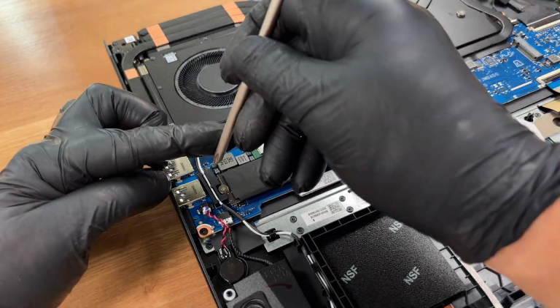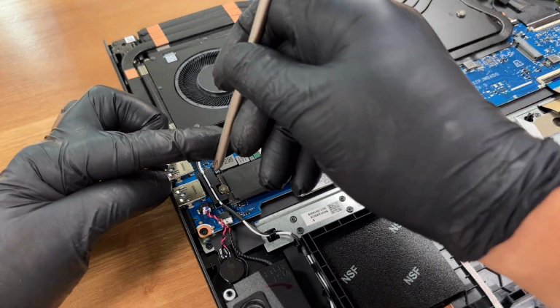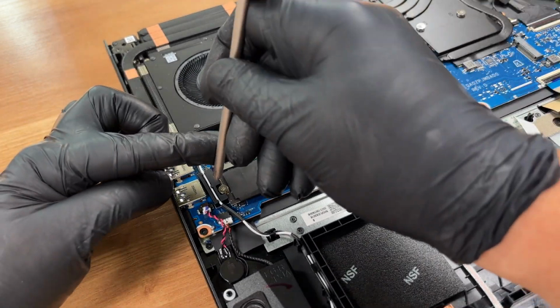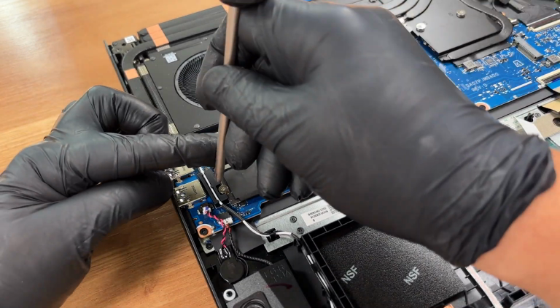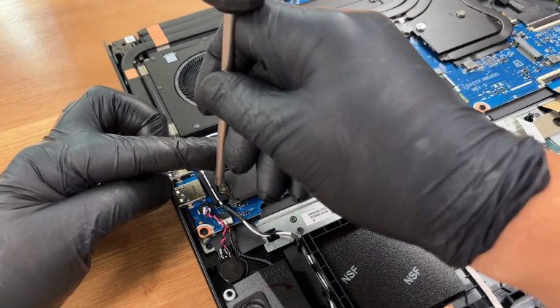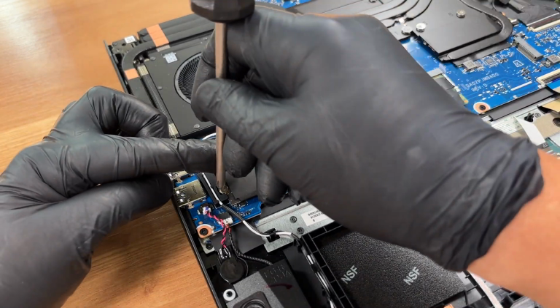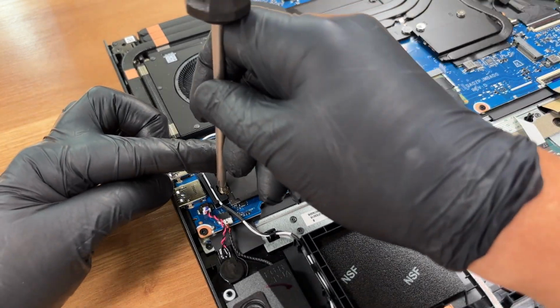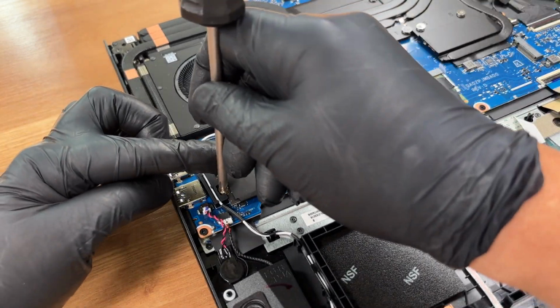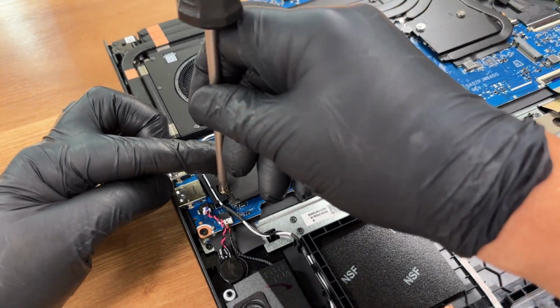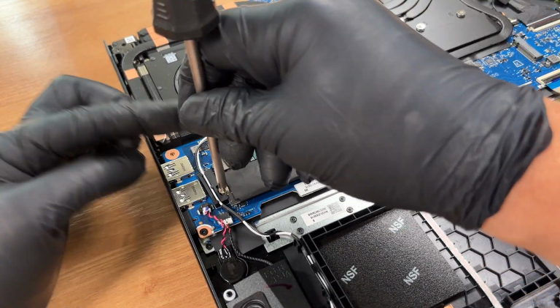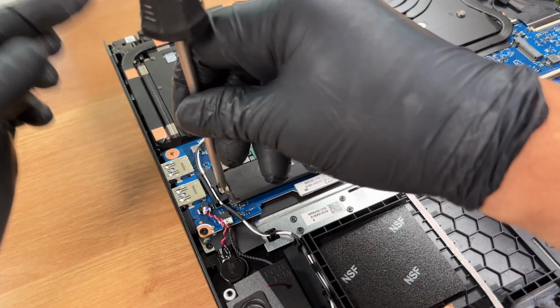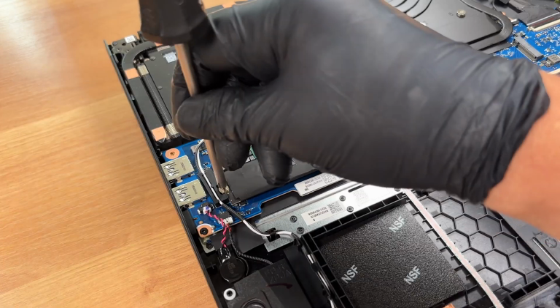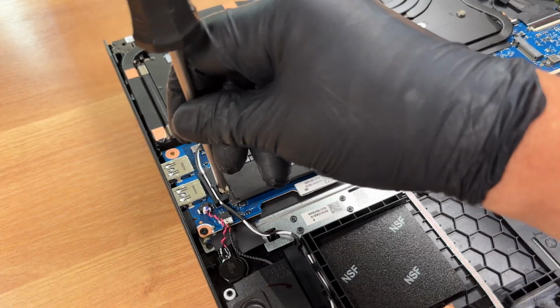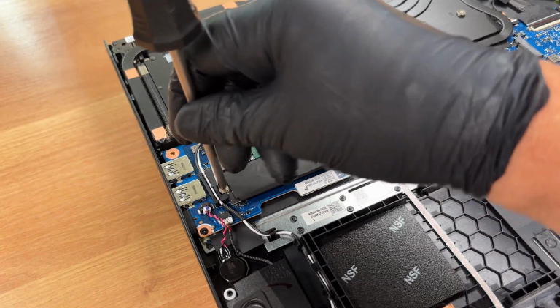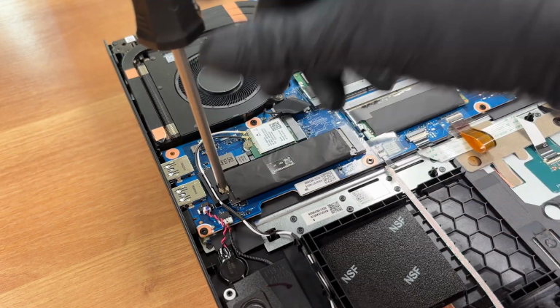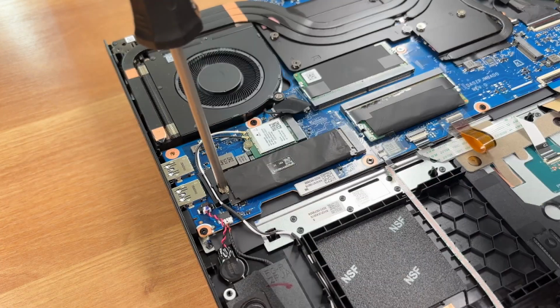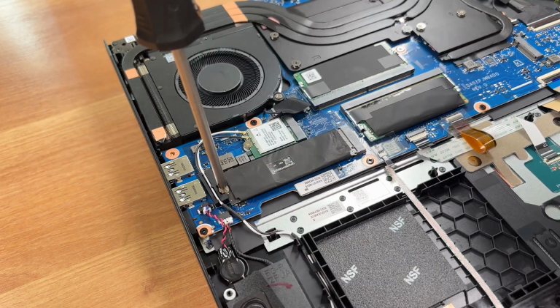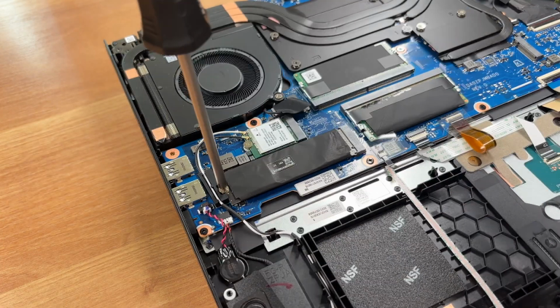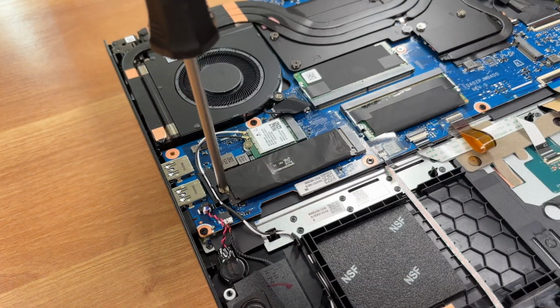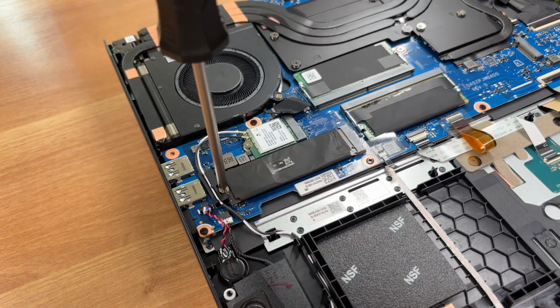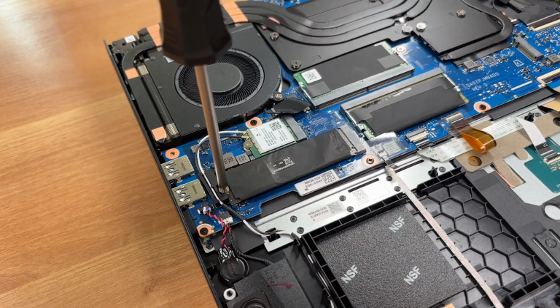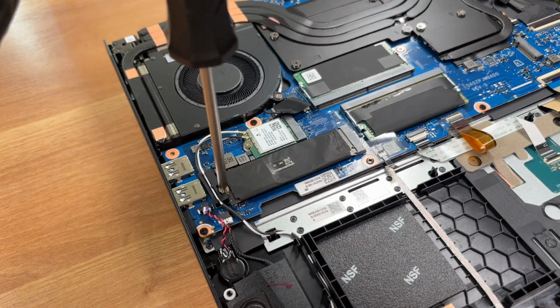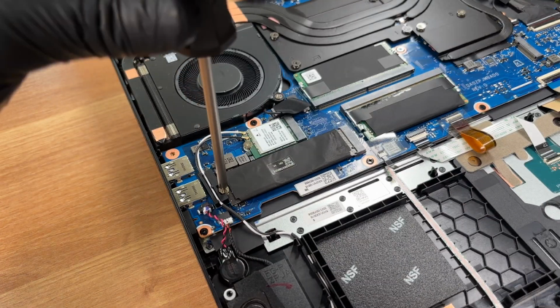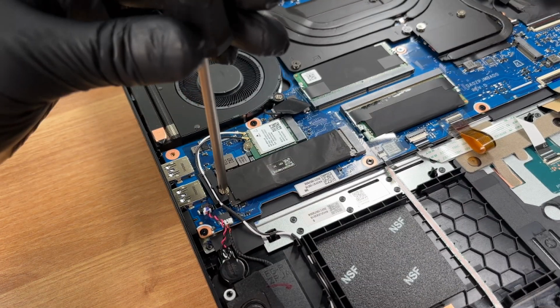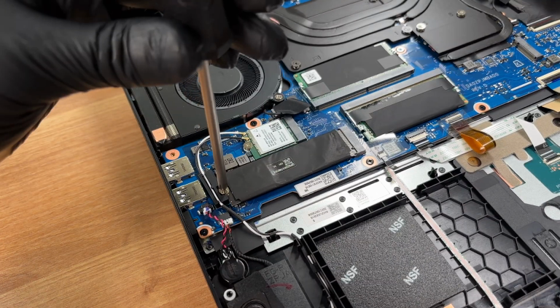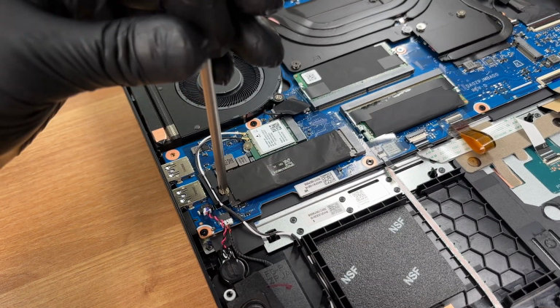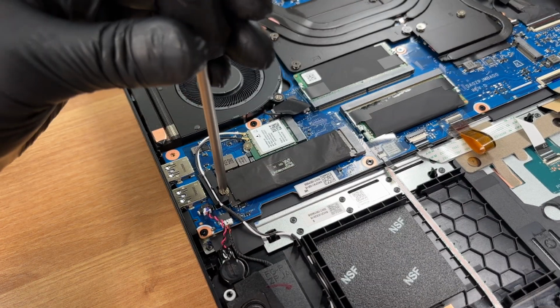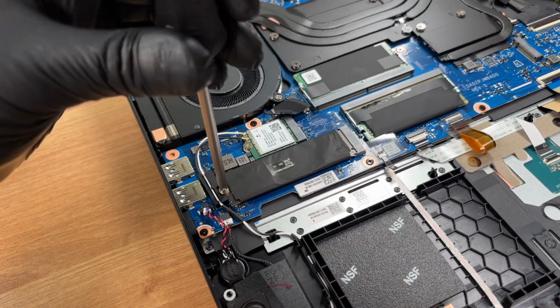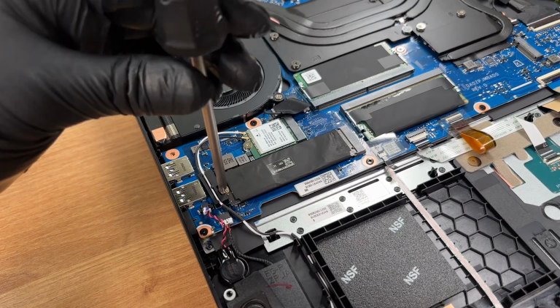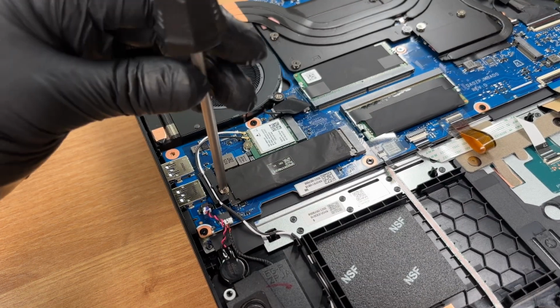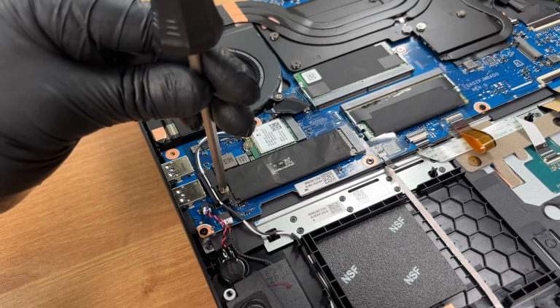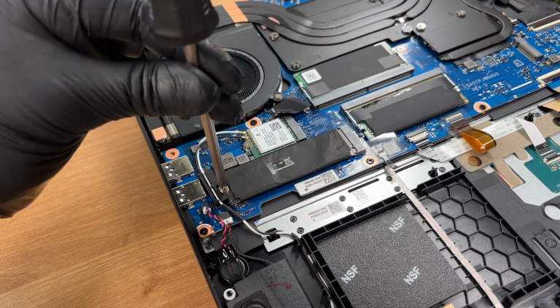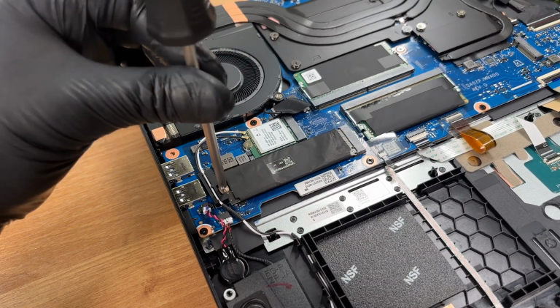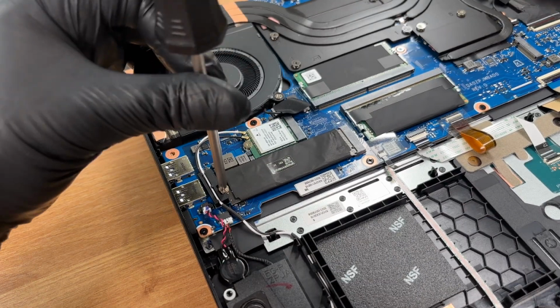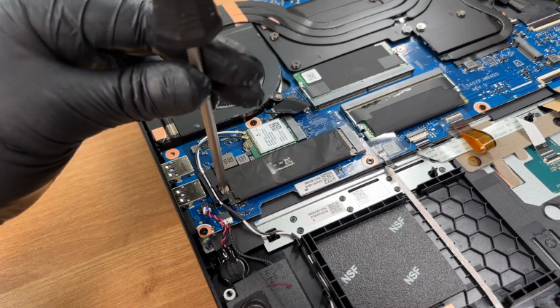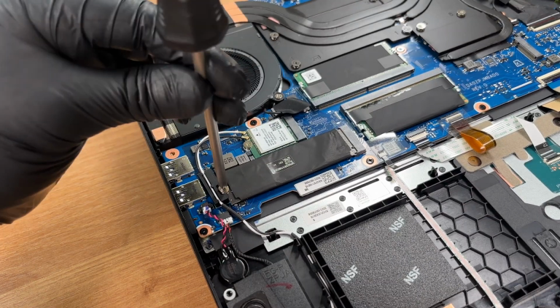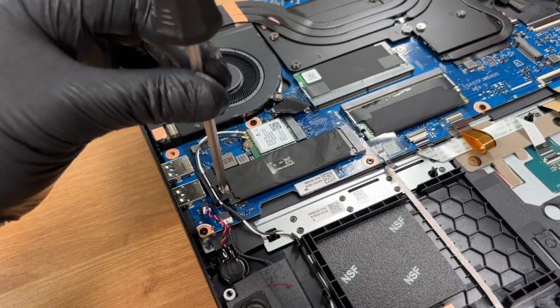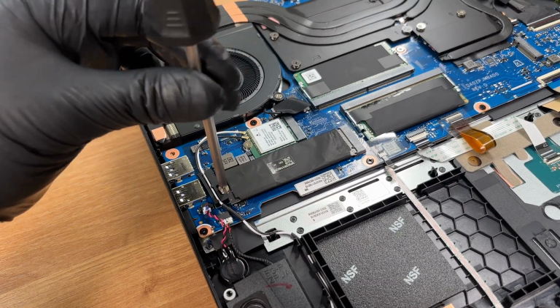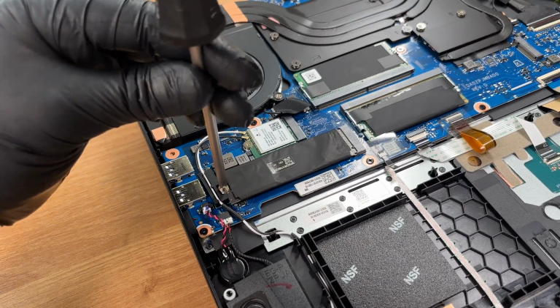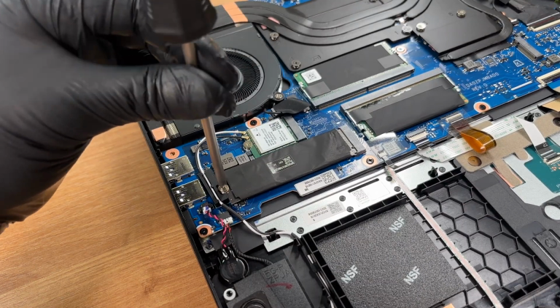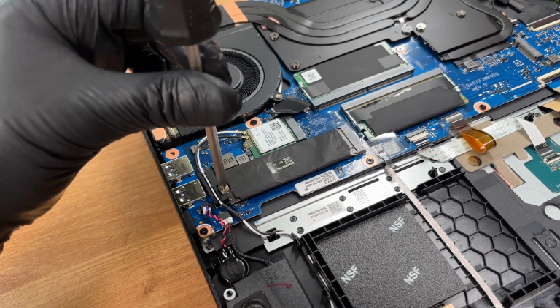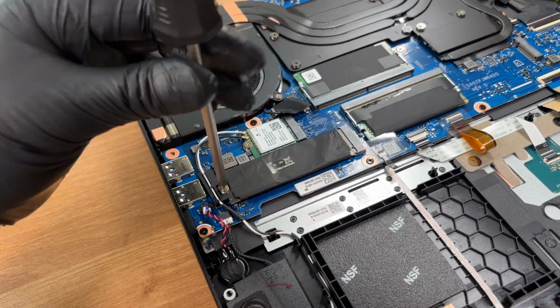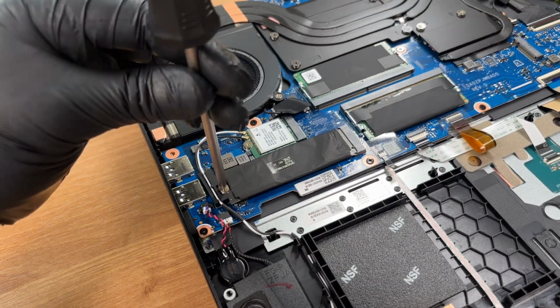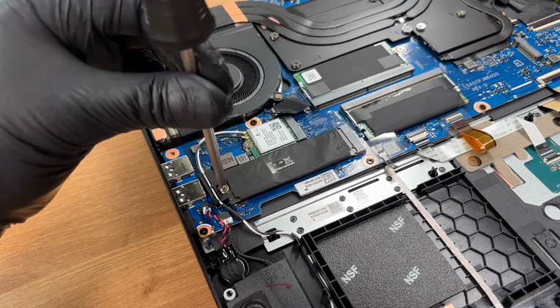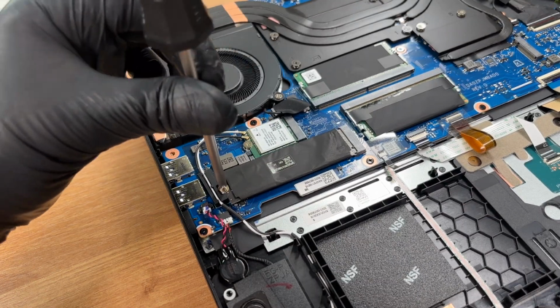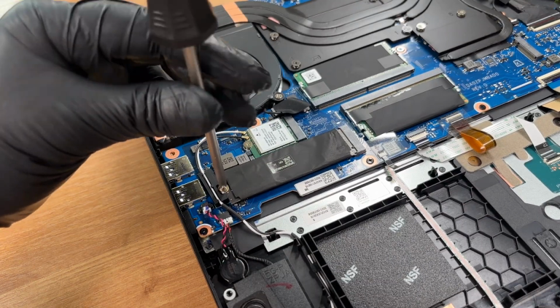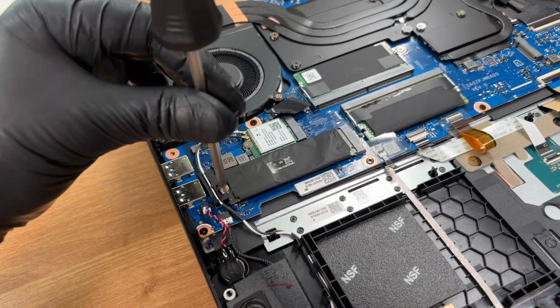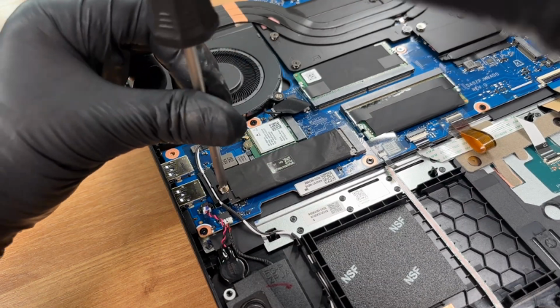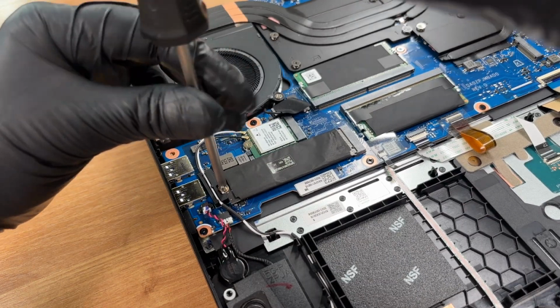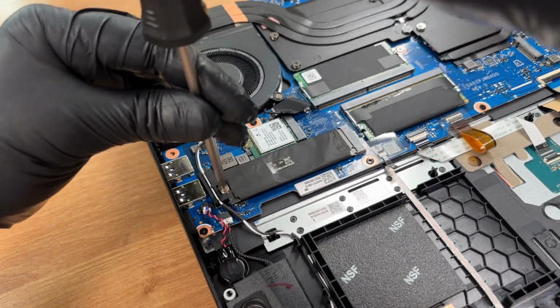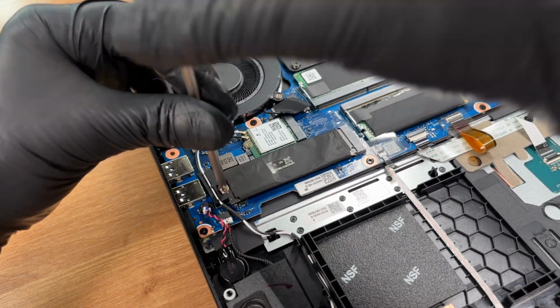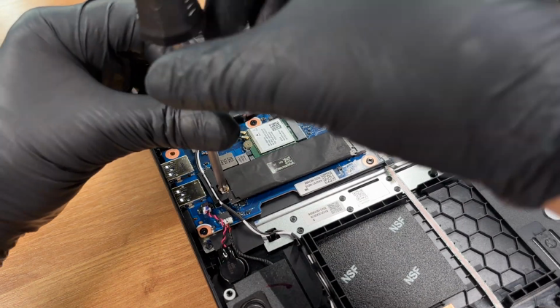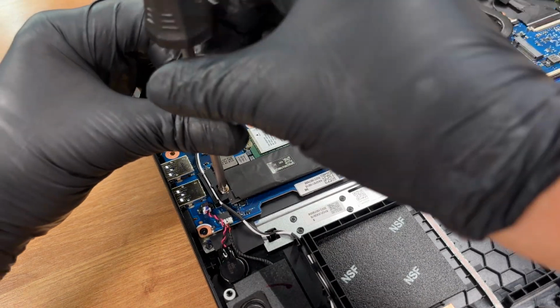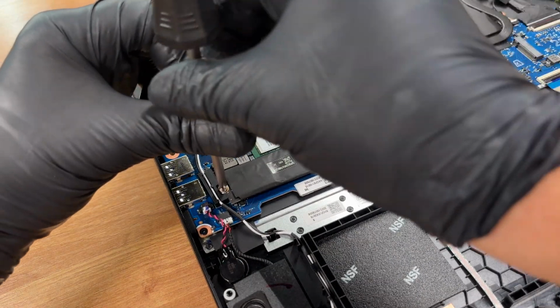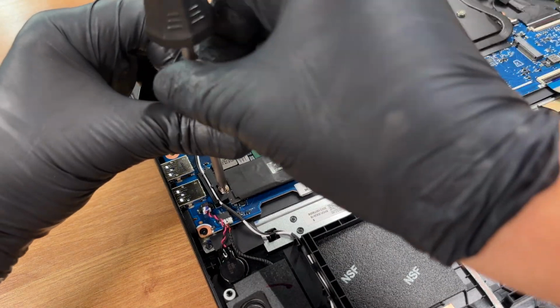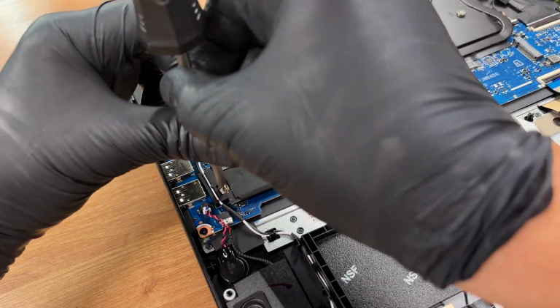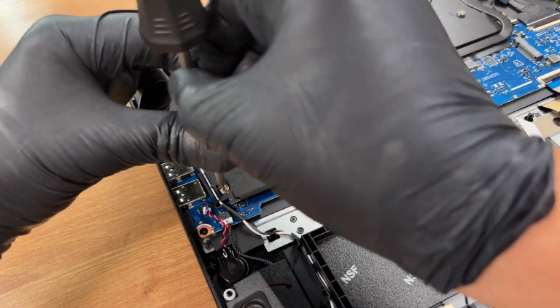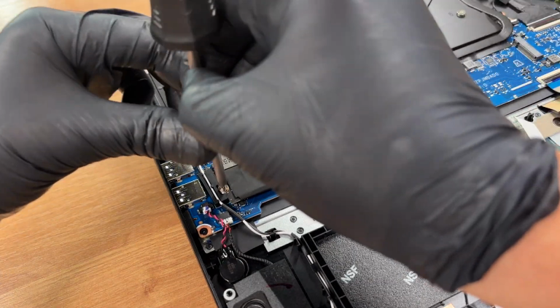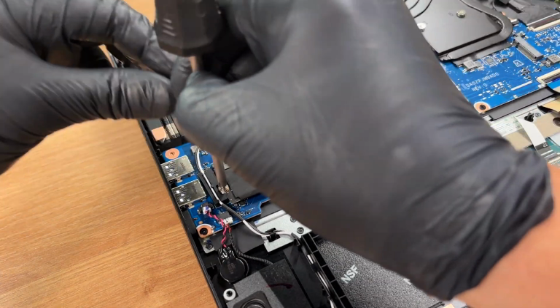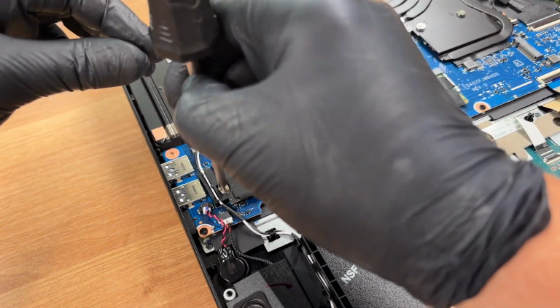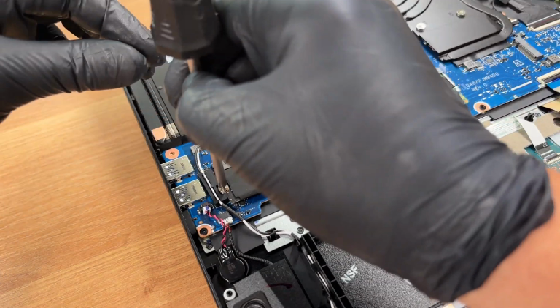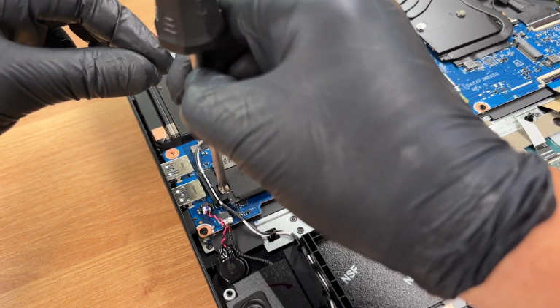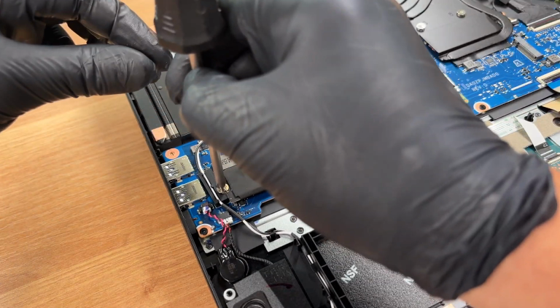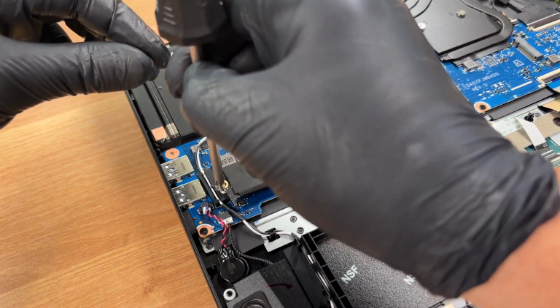We demonstrate removing the installed SSD and reinstalling it — align, insert, then secure the screw.